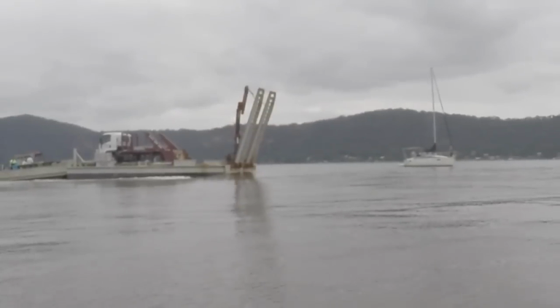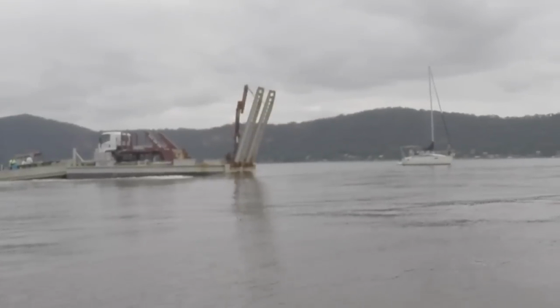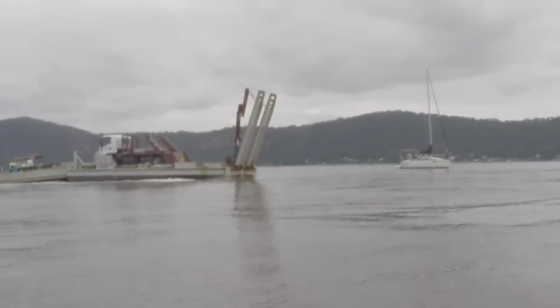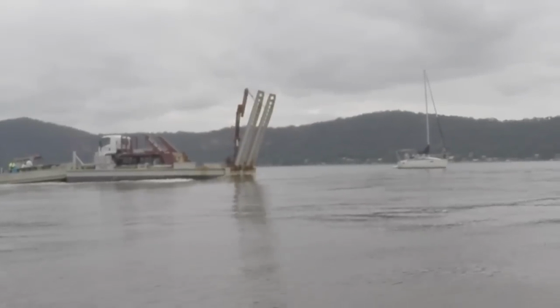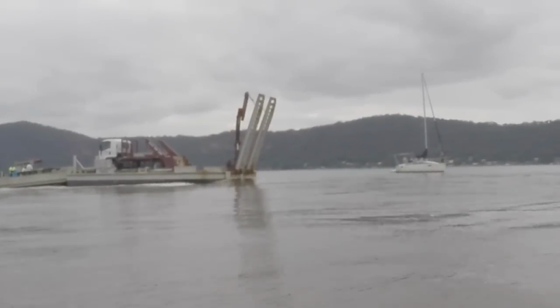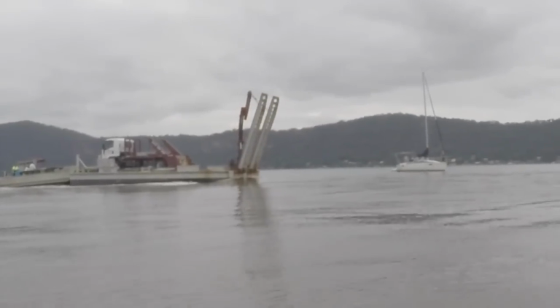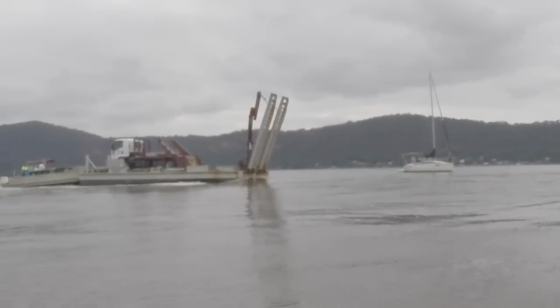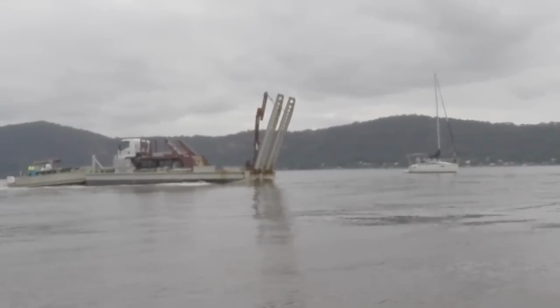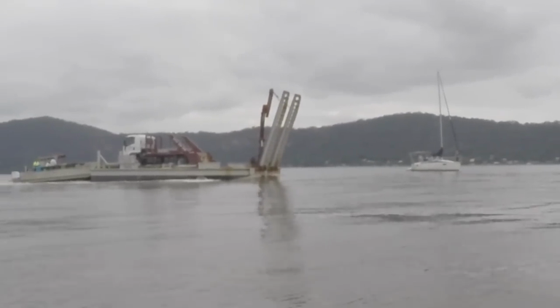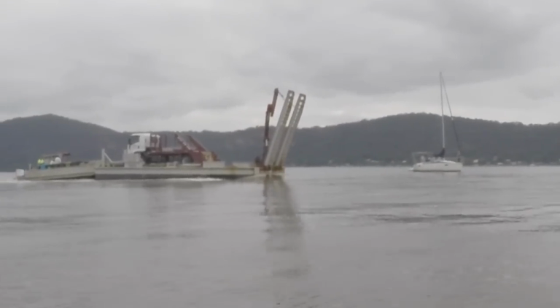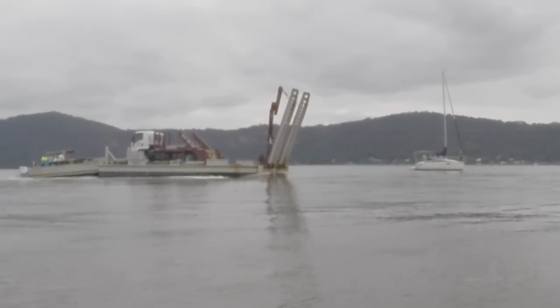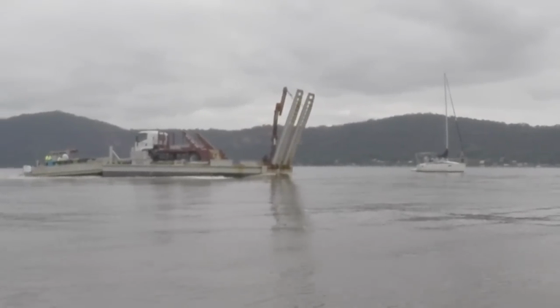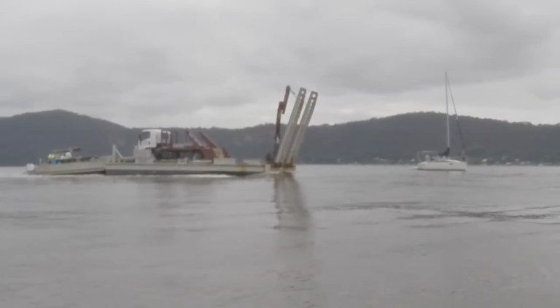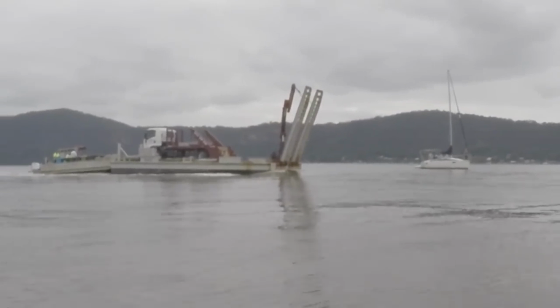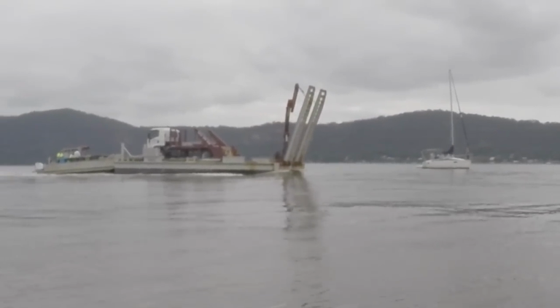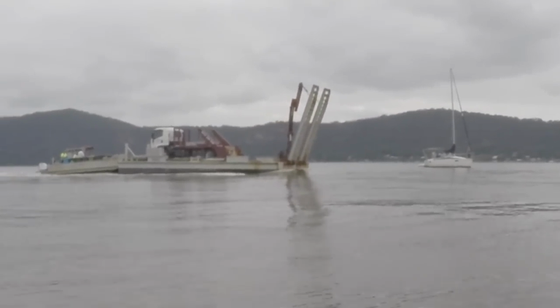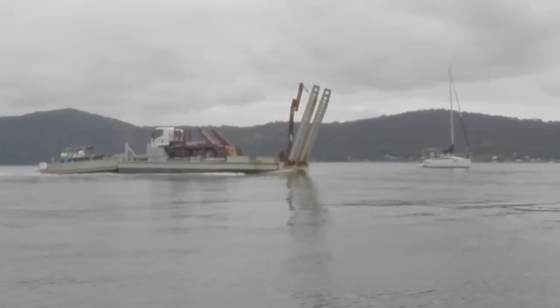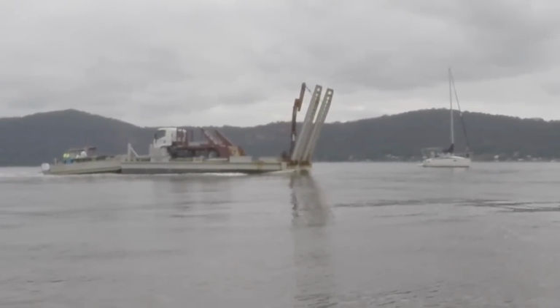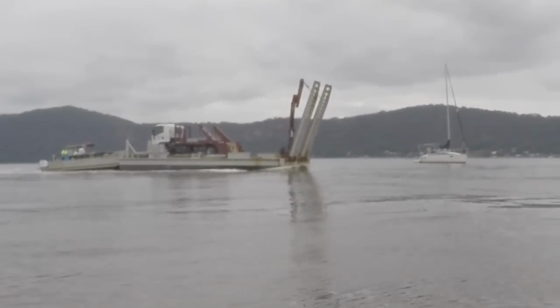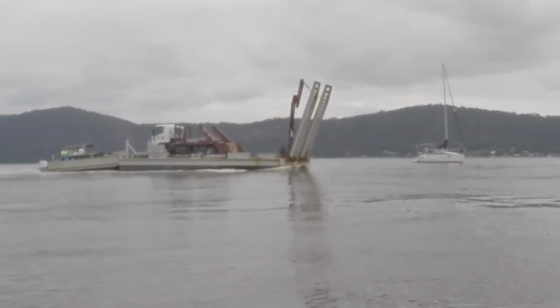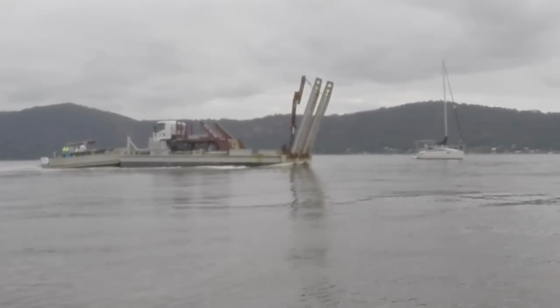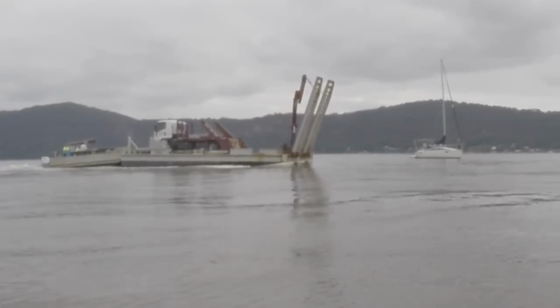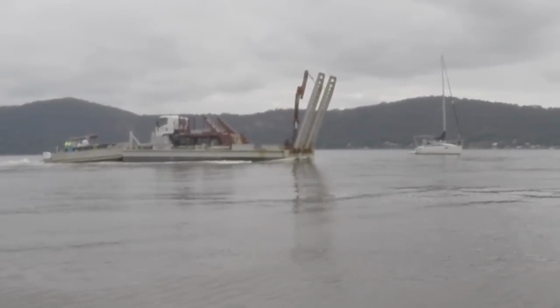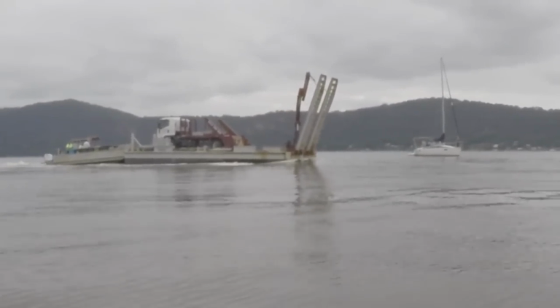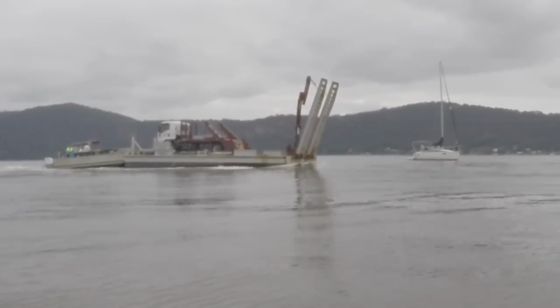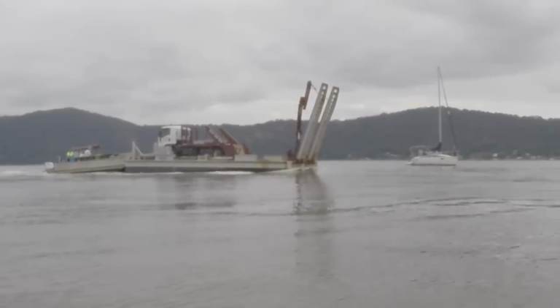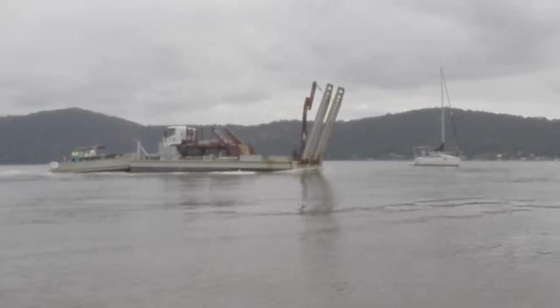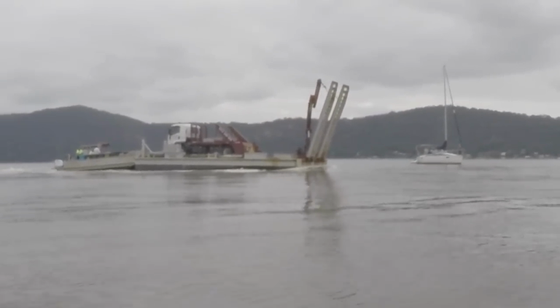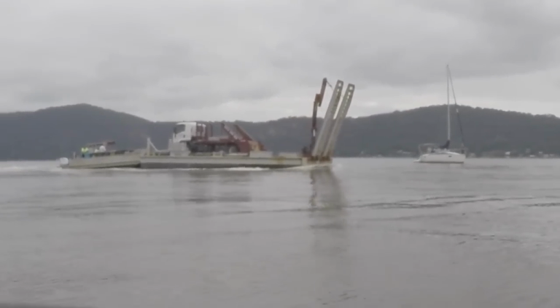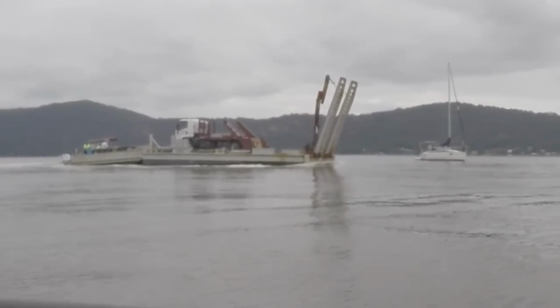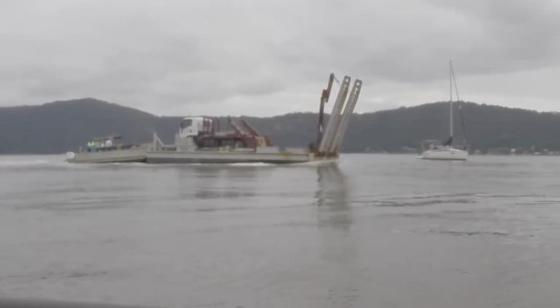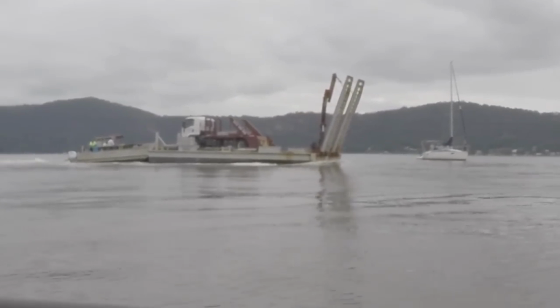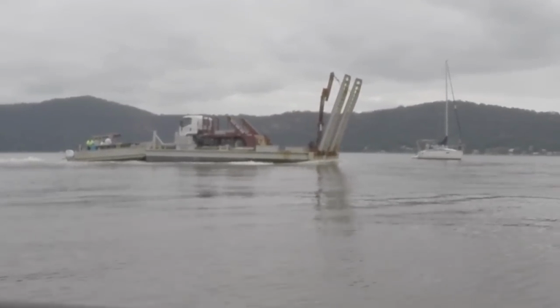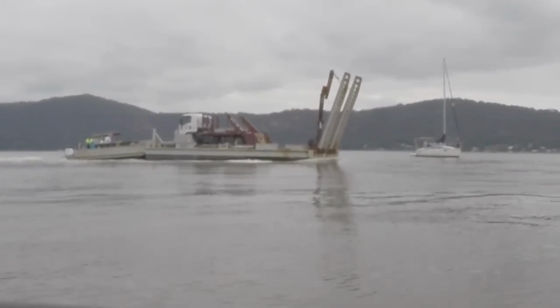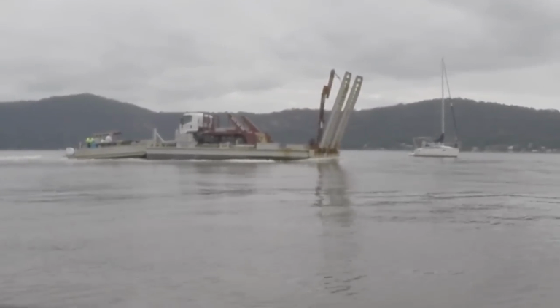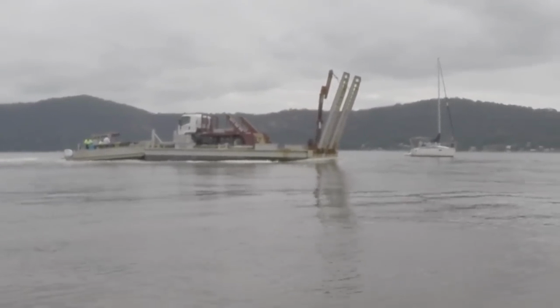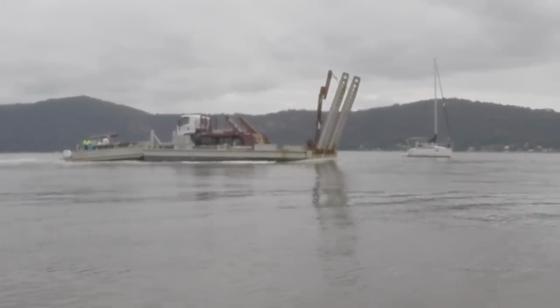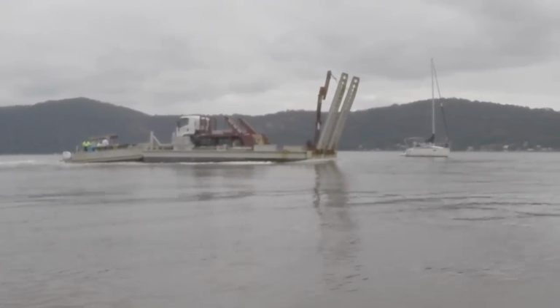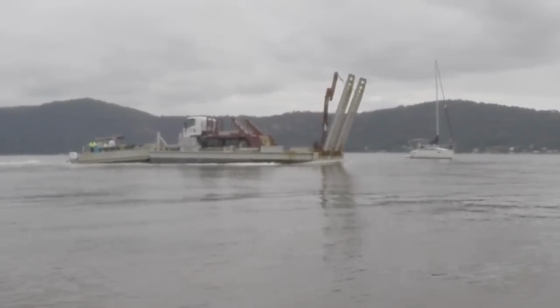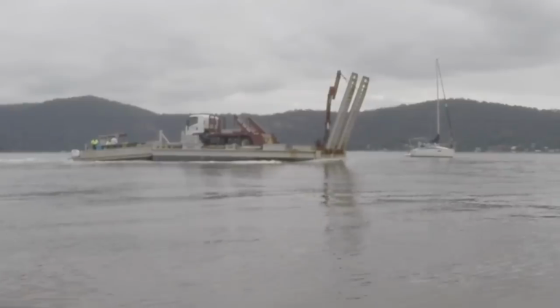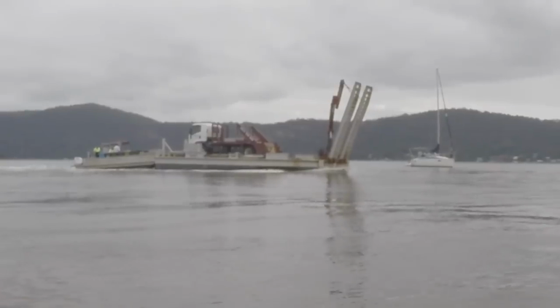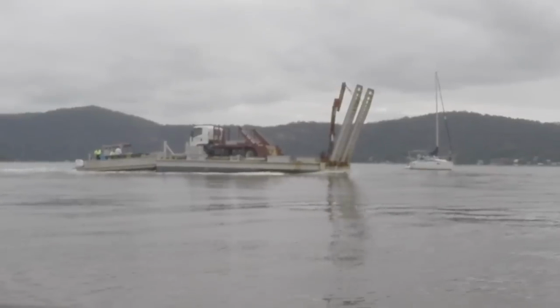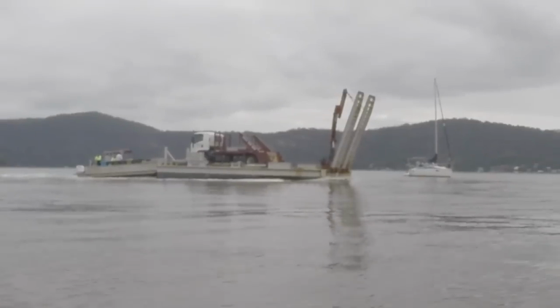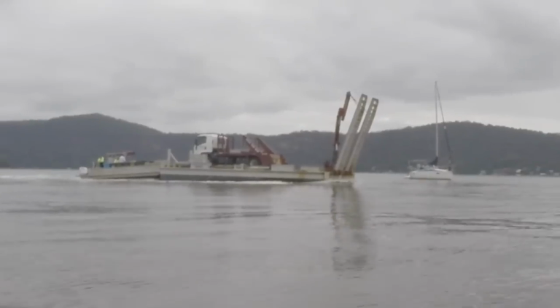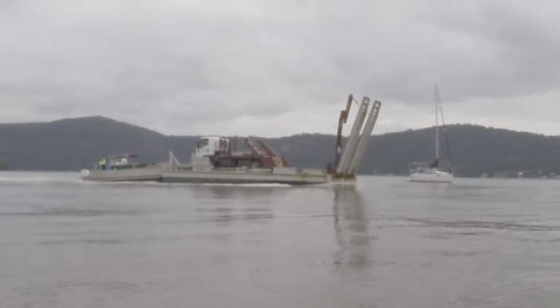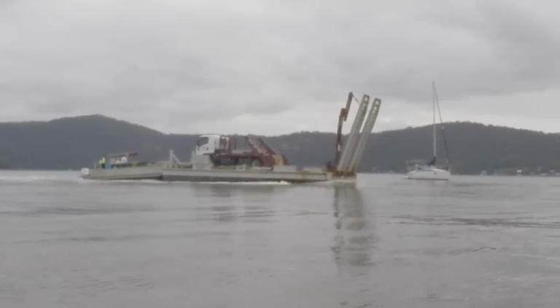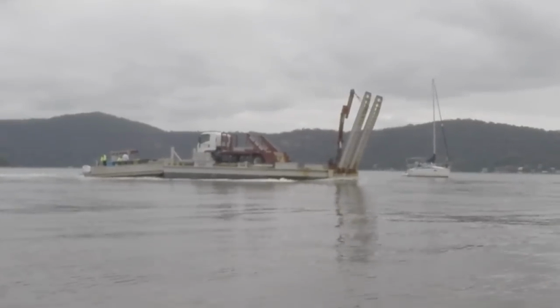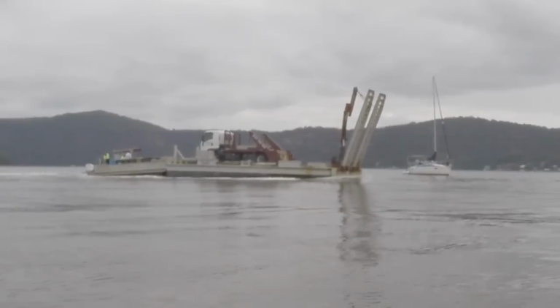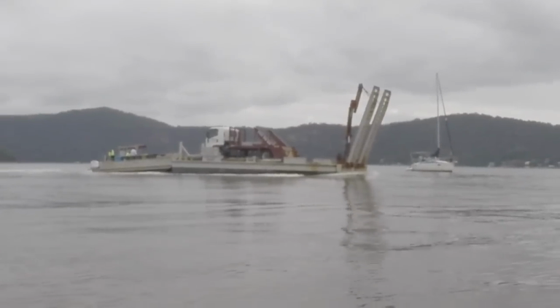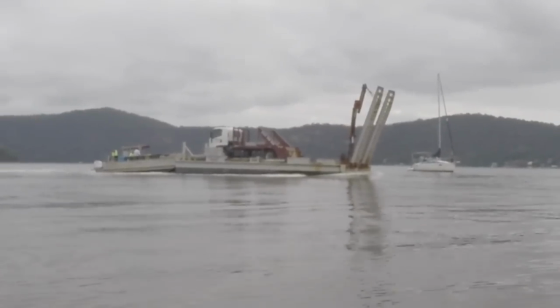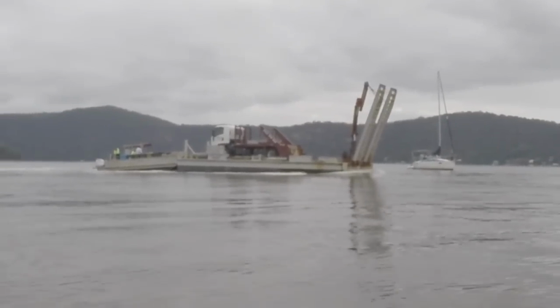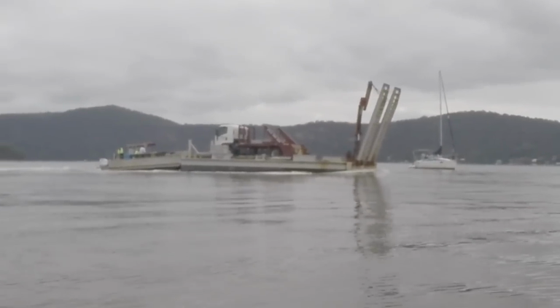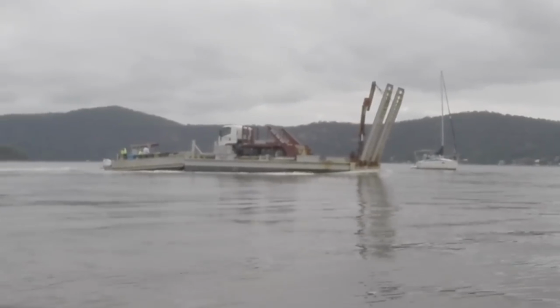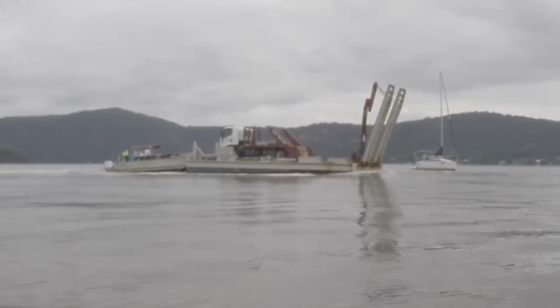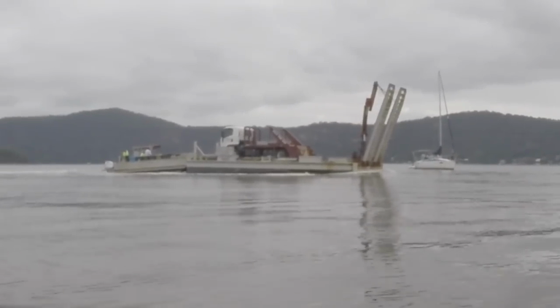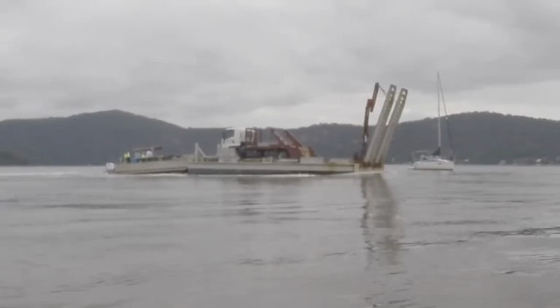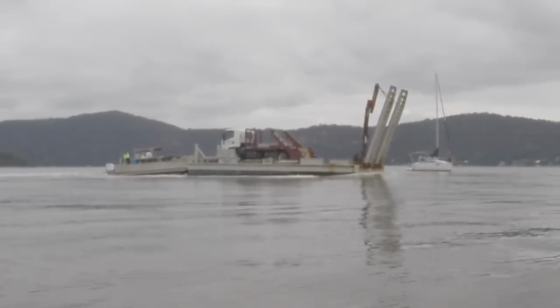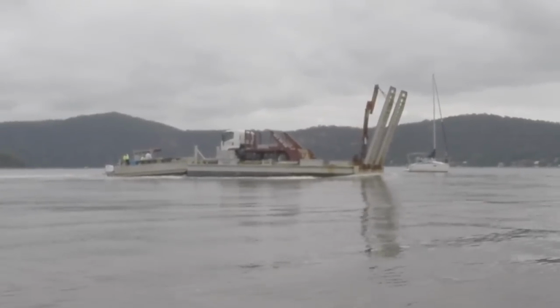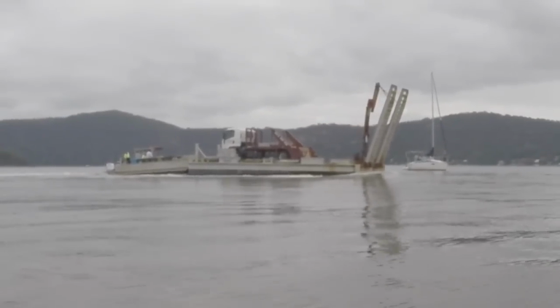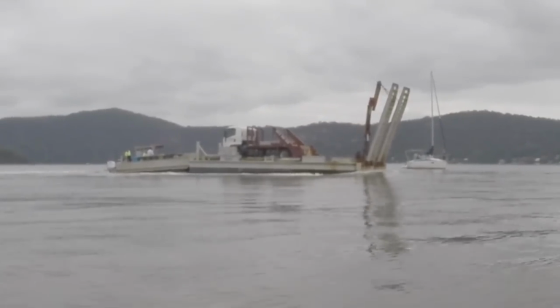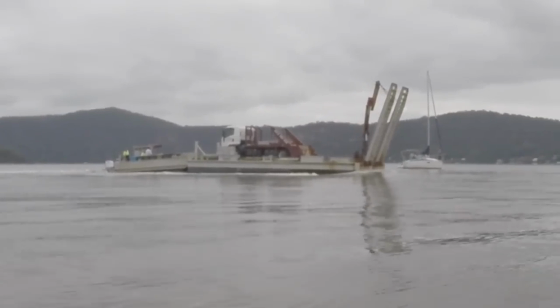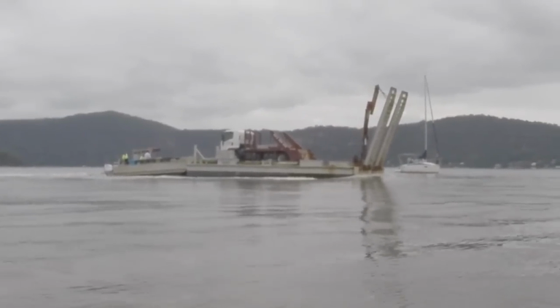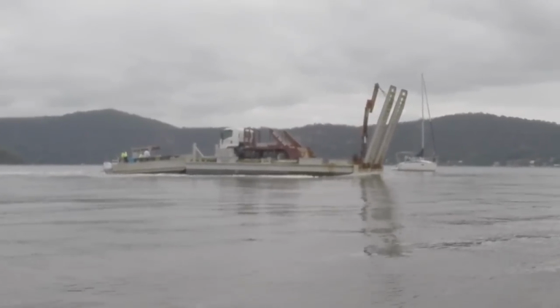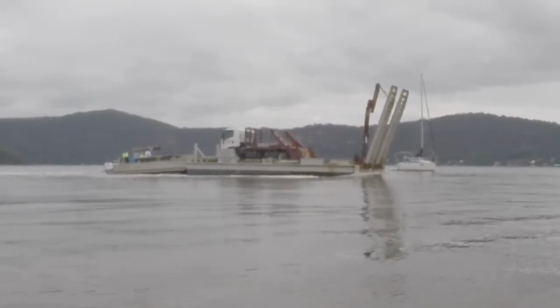People often ask me how you build a house if you live on an island — that's exactly how. Just get a truck on a barge and drive it straight on.